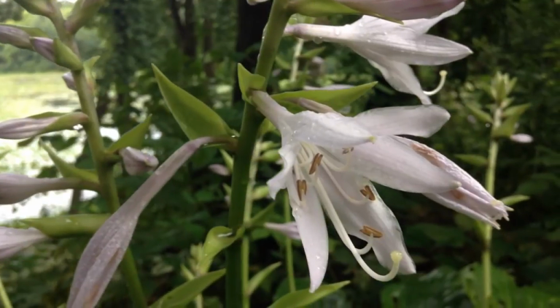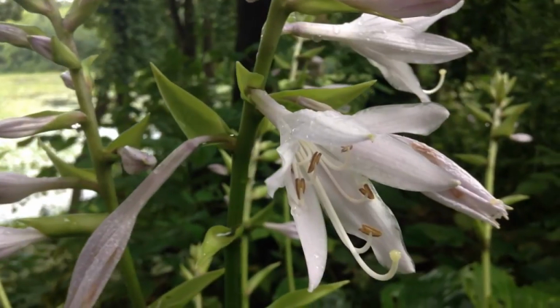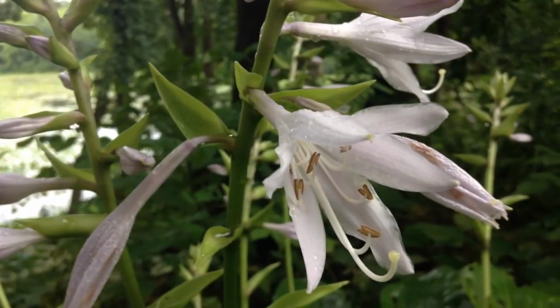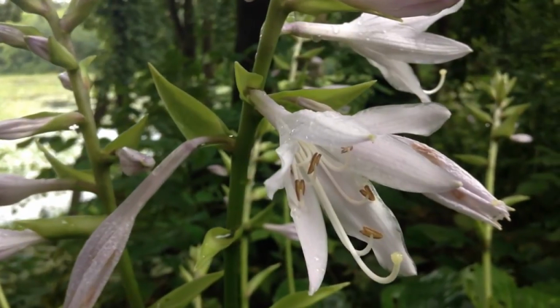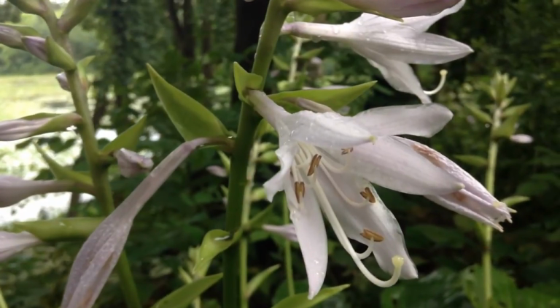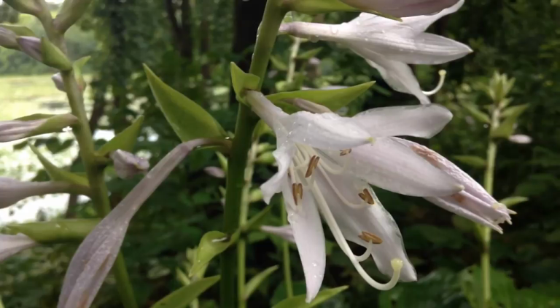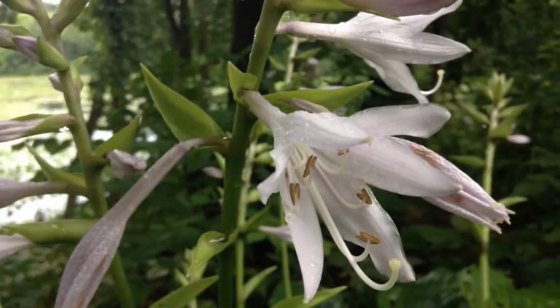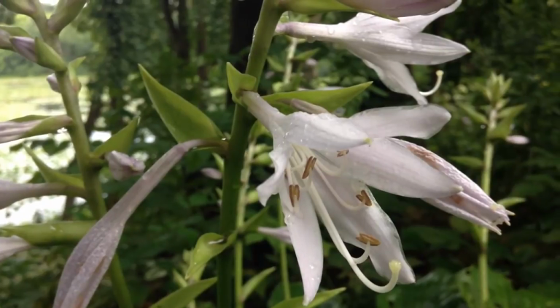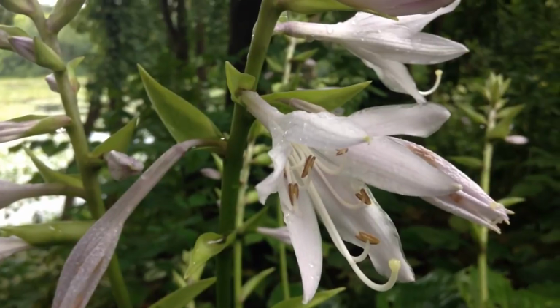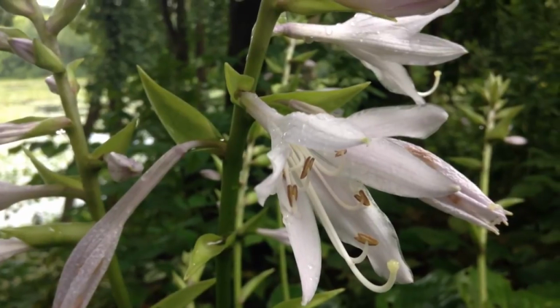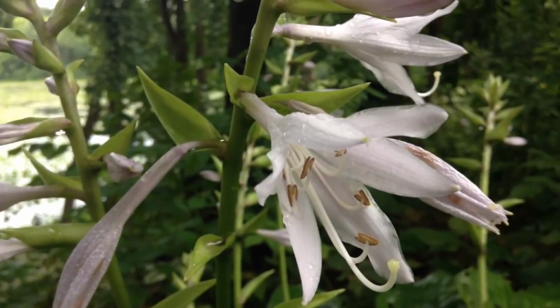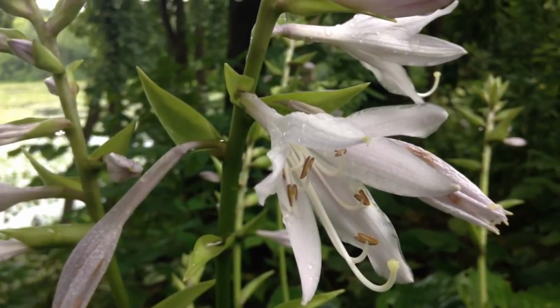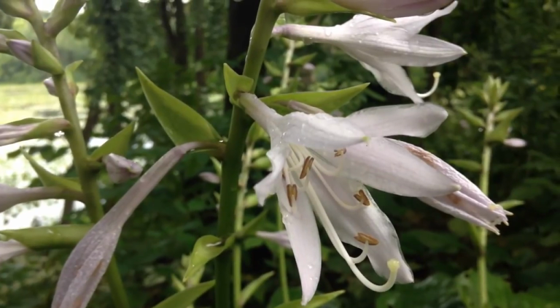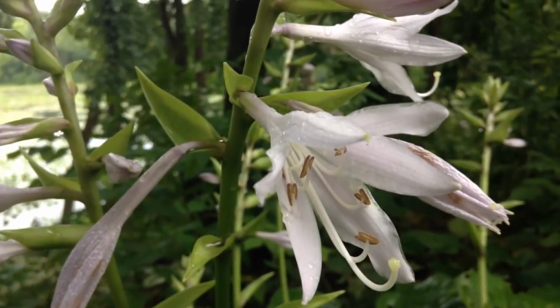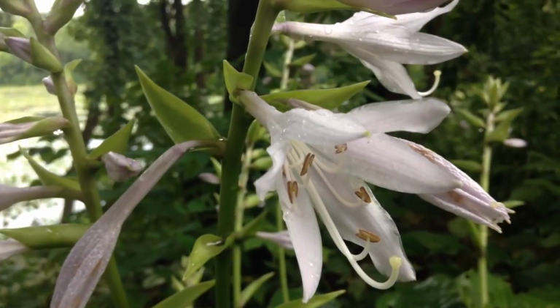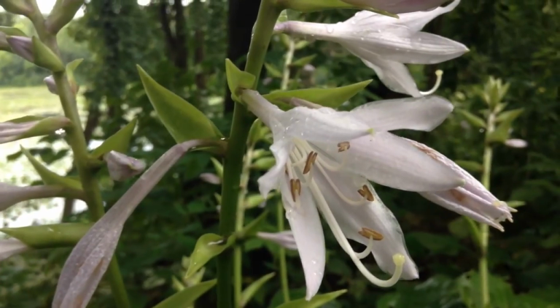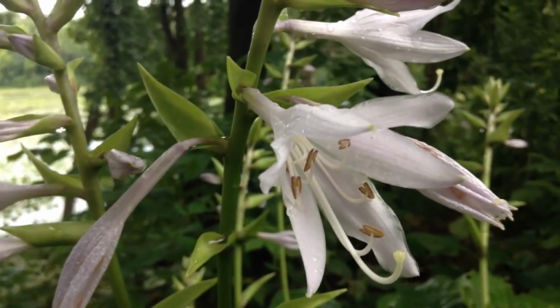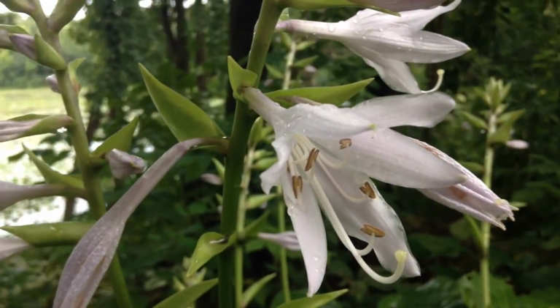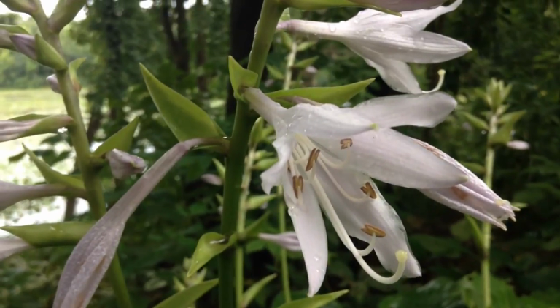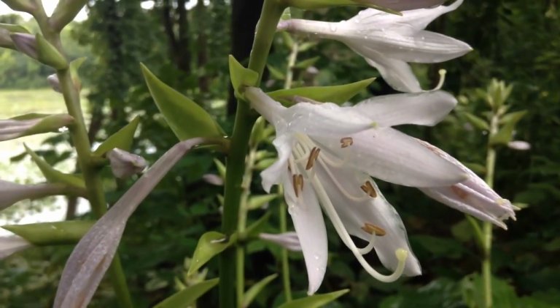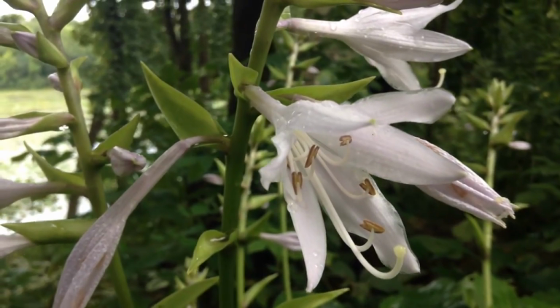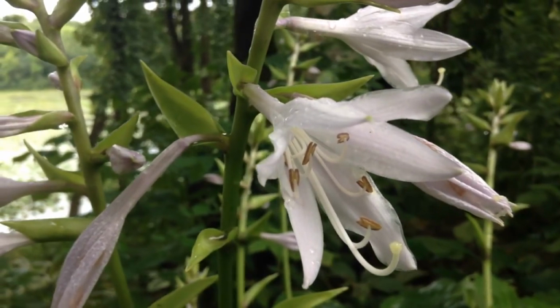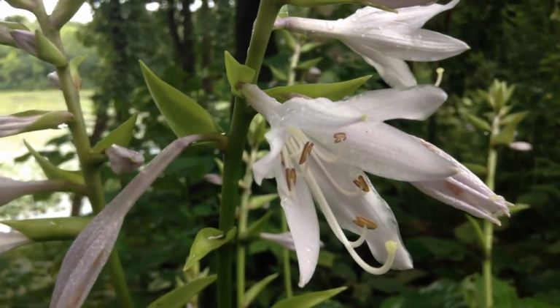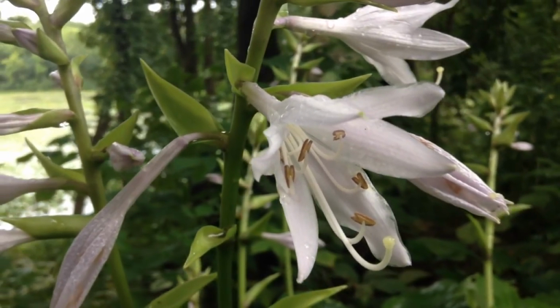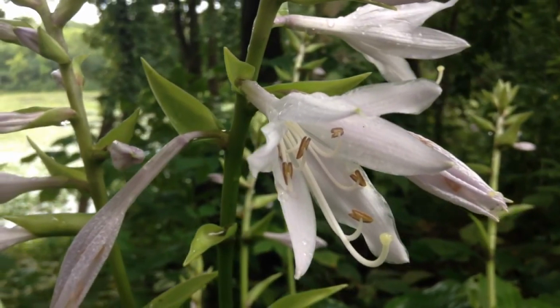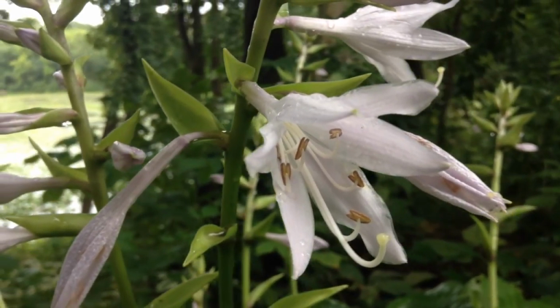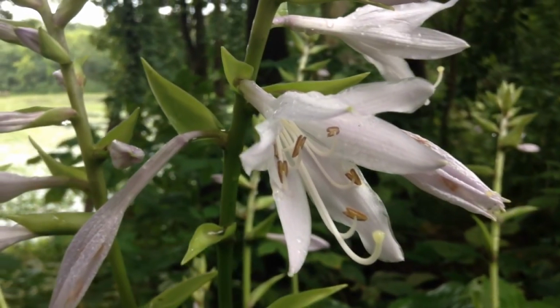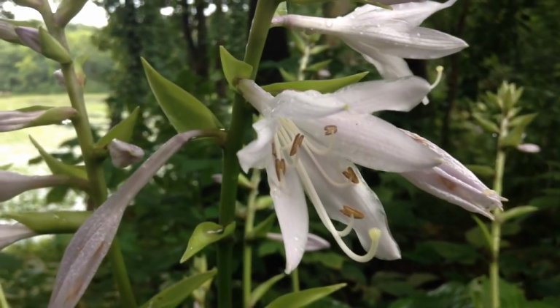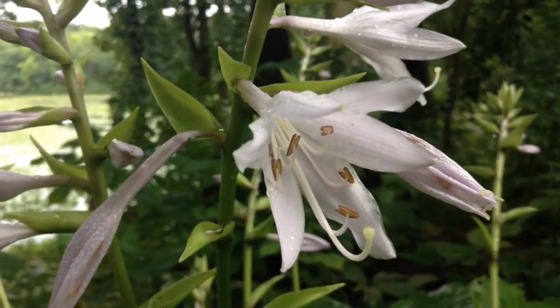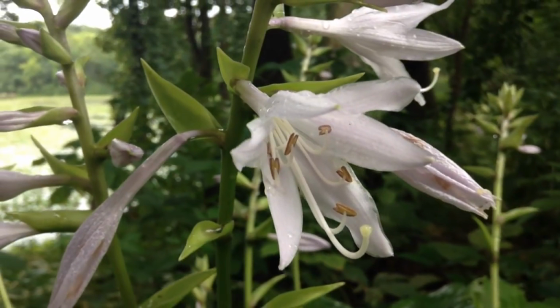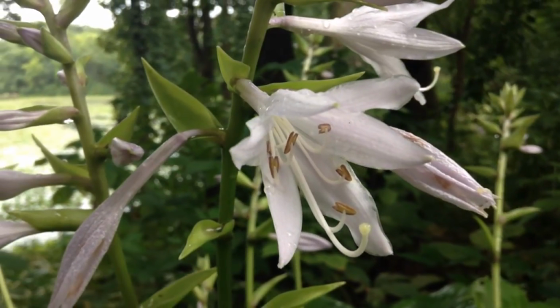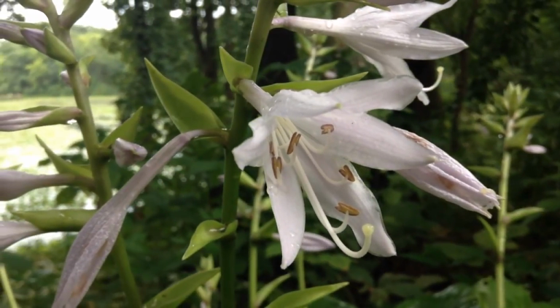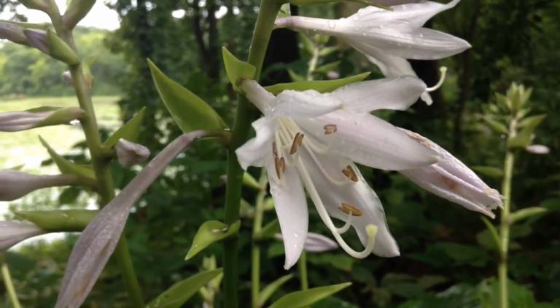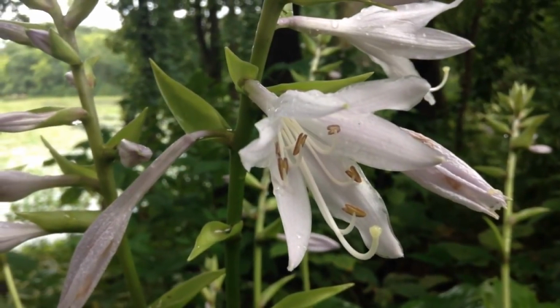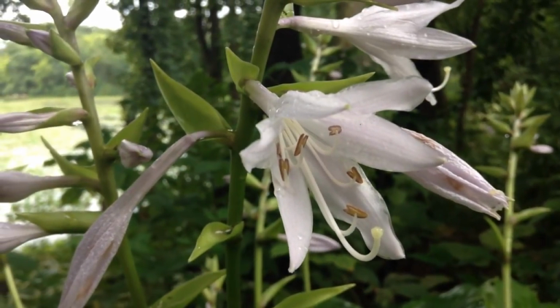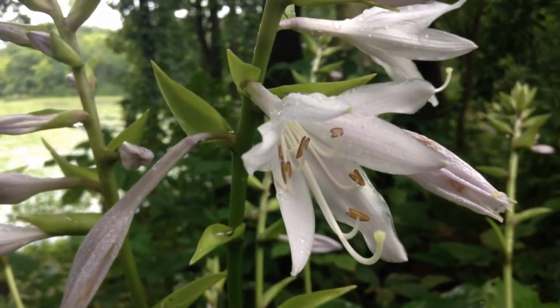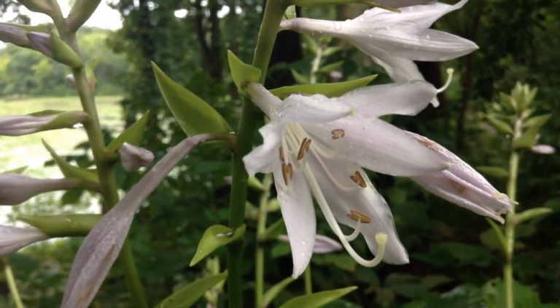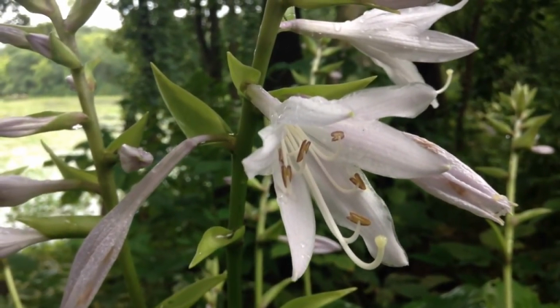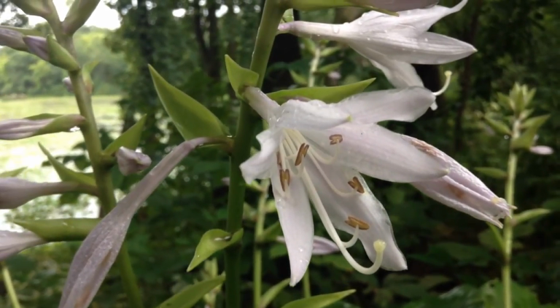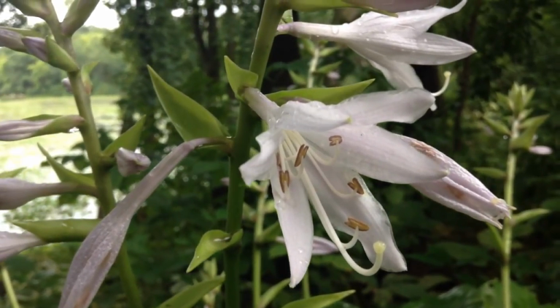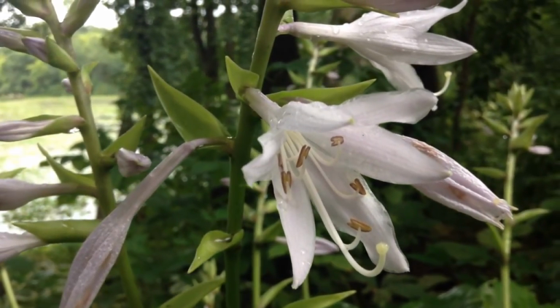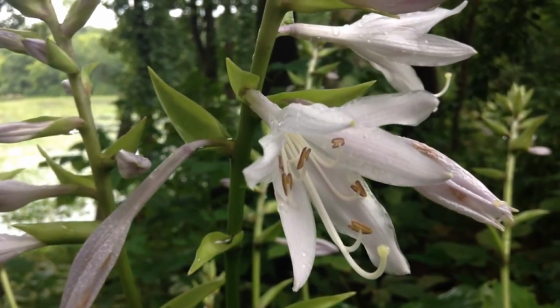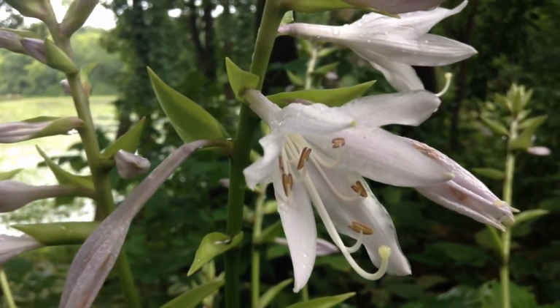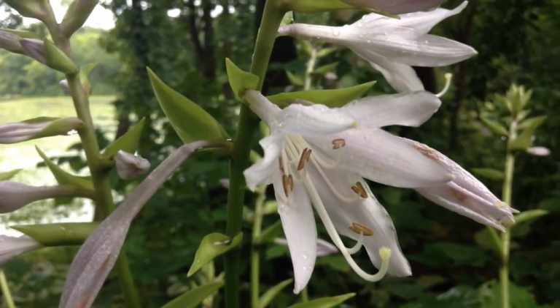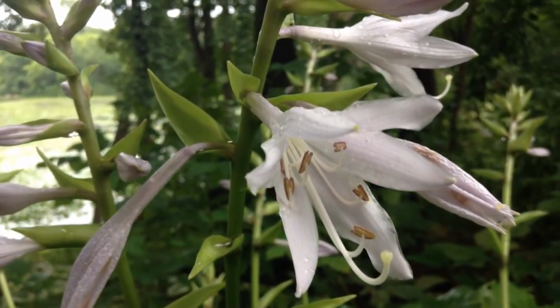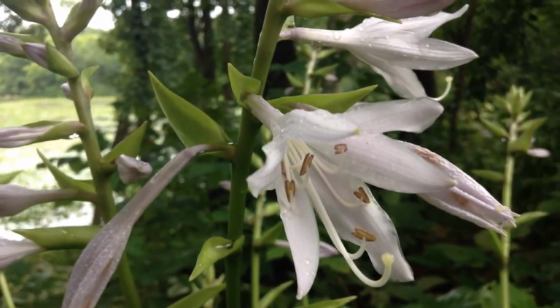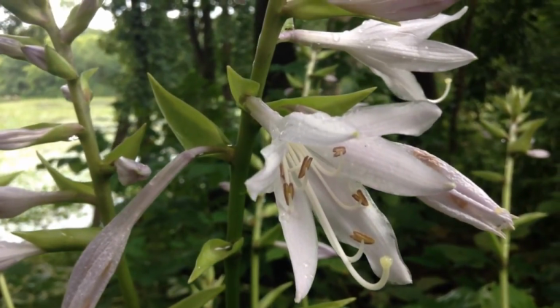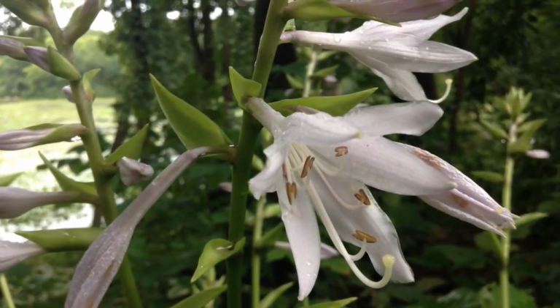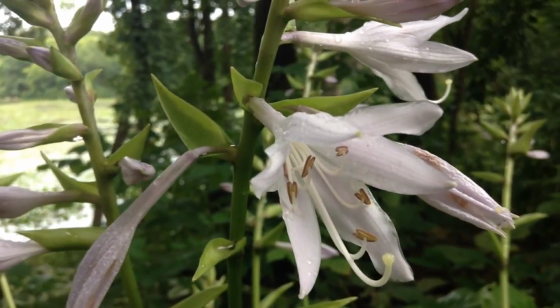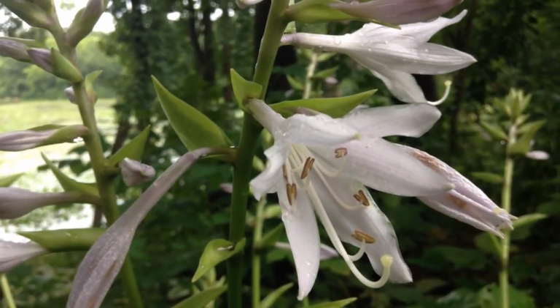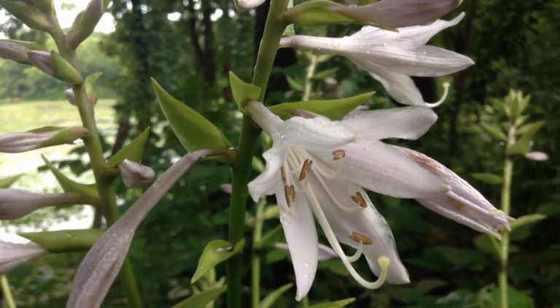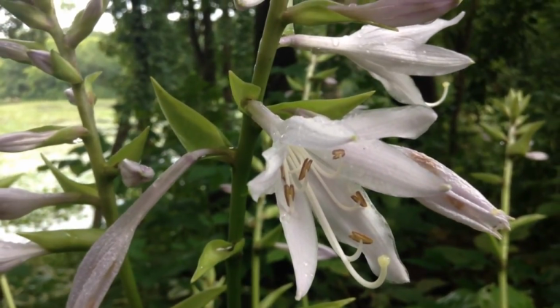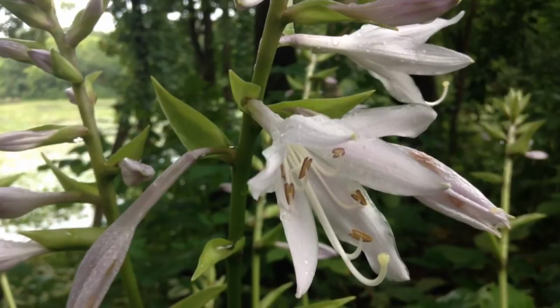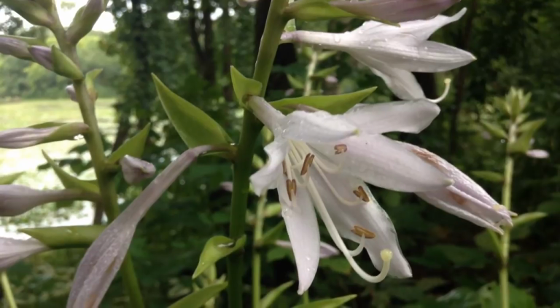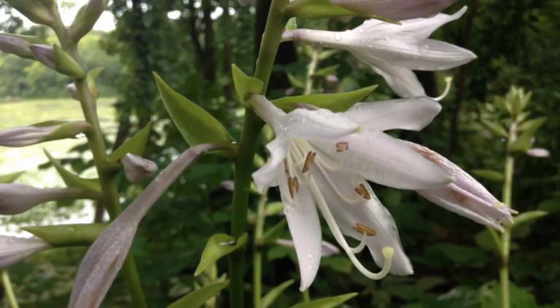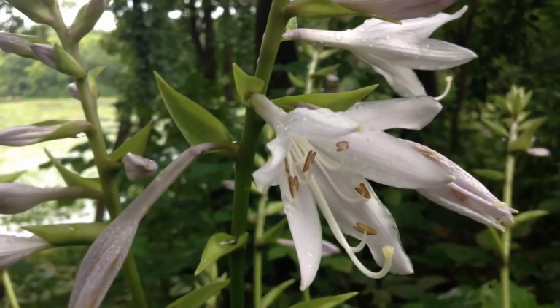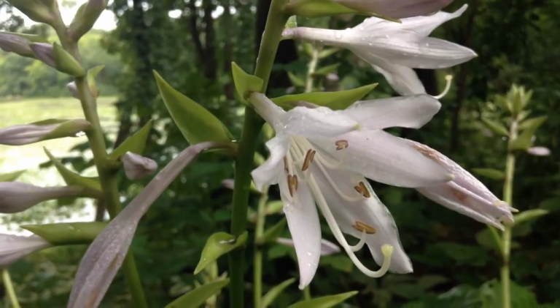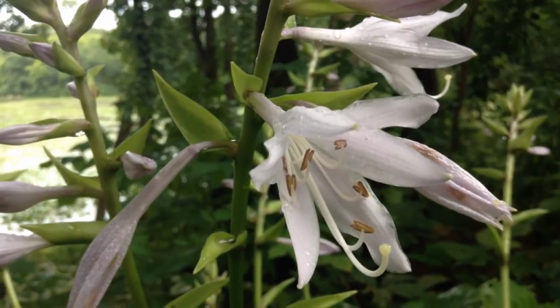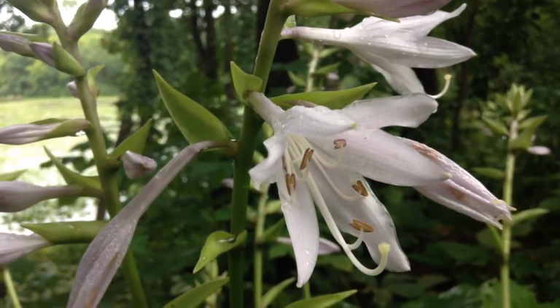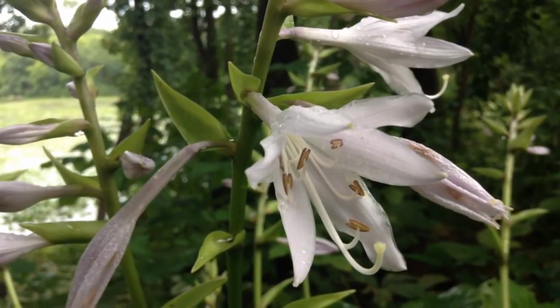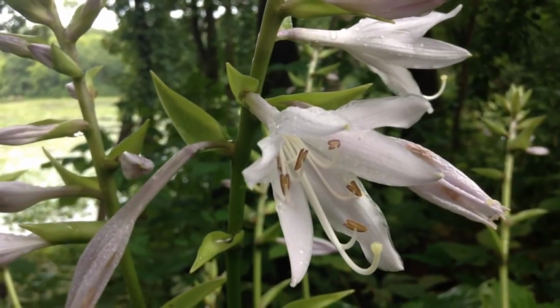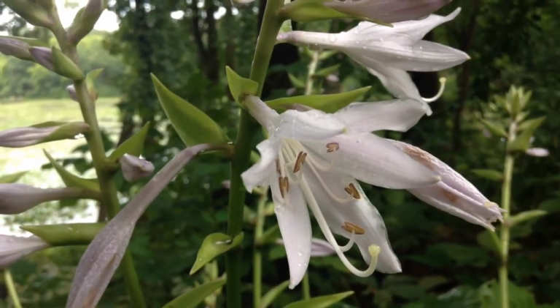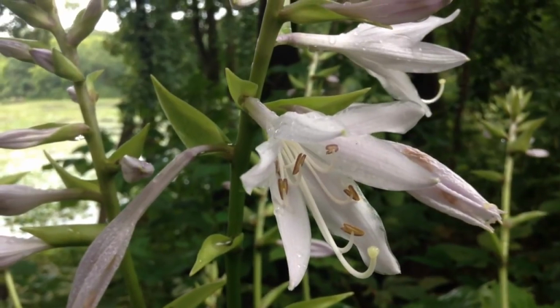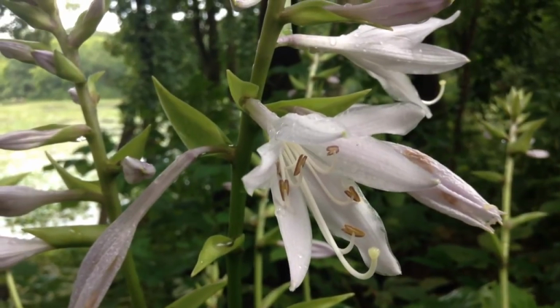So I hope you enjoyed this little view of the eclipse from here in the garden. Thank you all so much for watching, and I hope to see you next time.